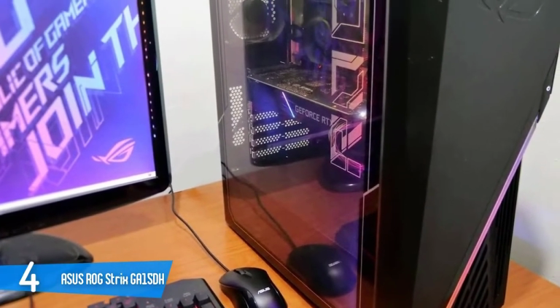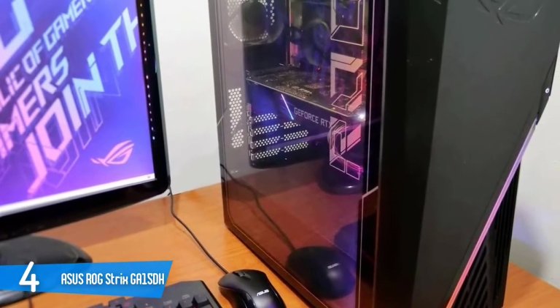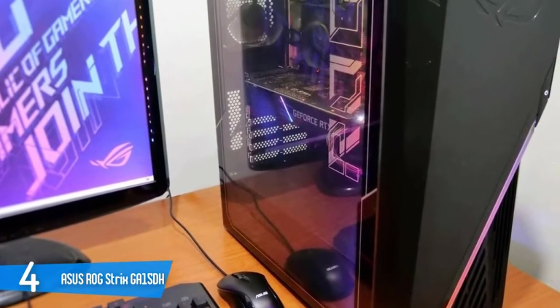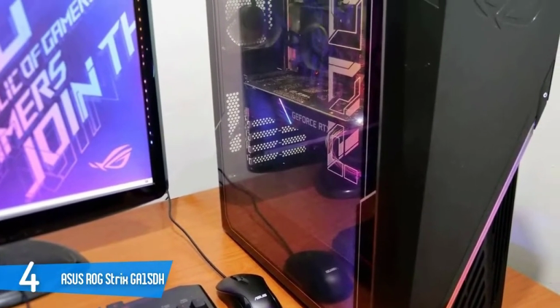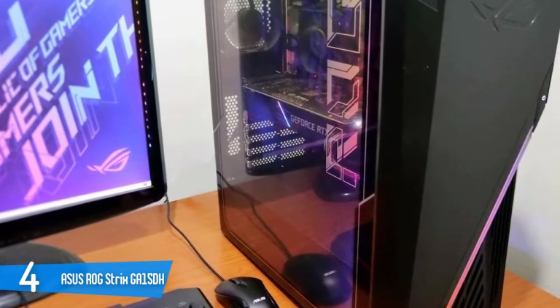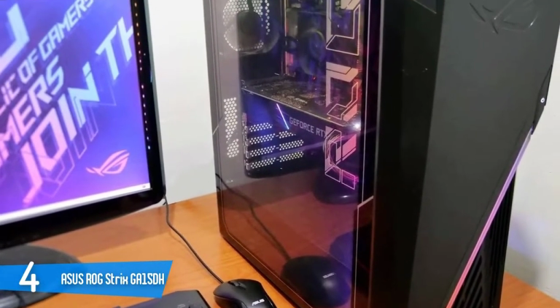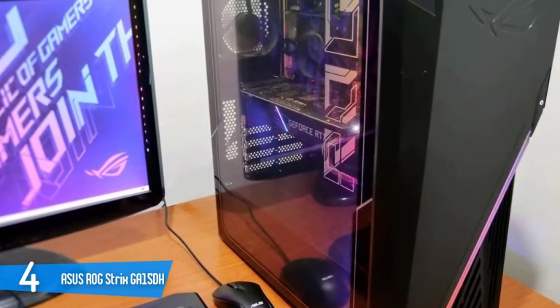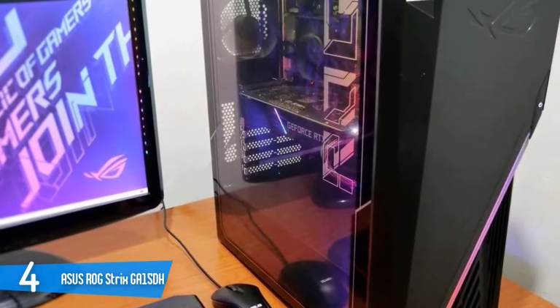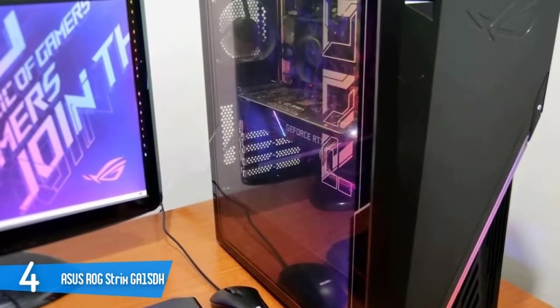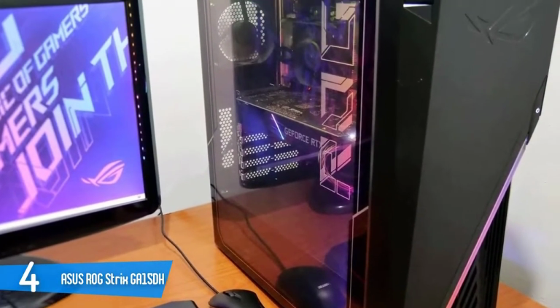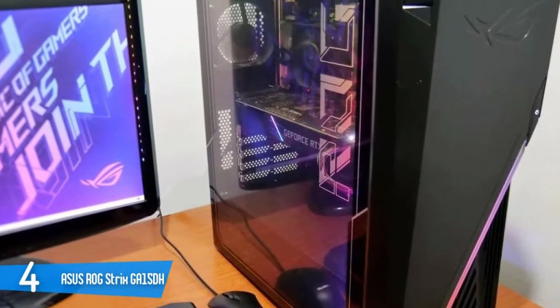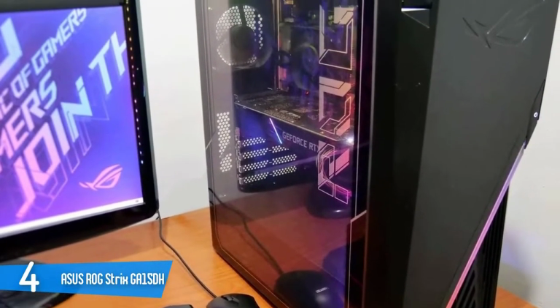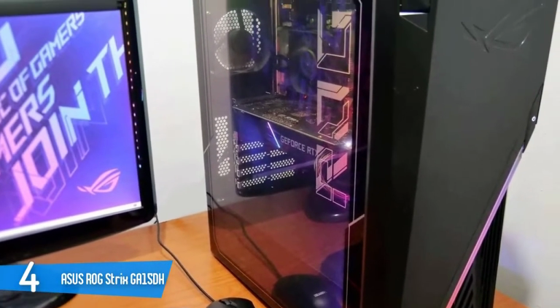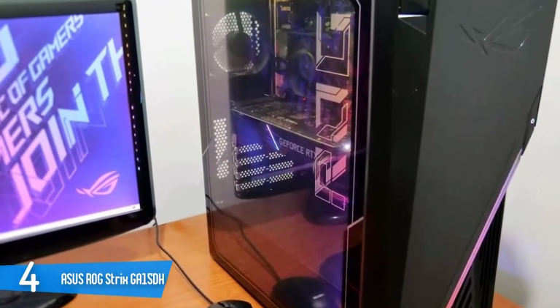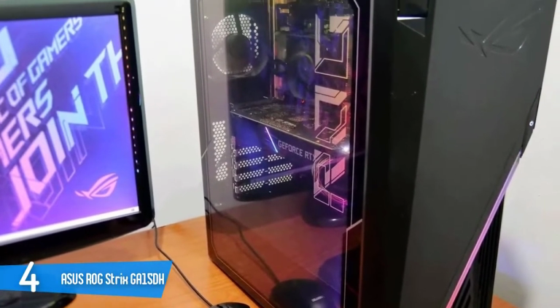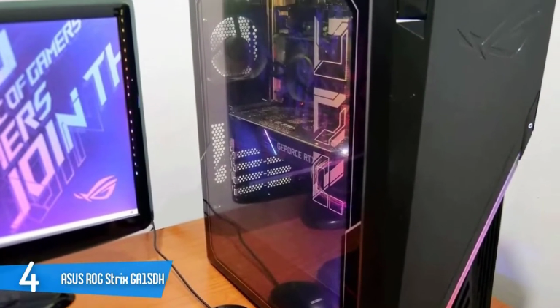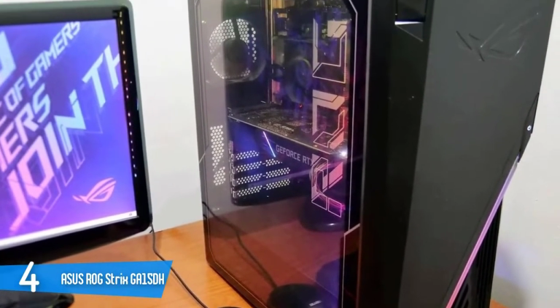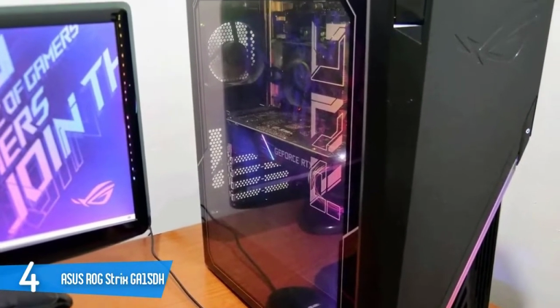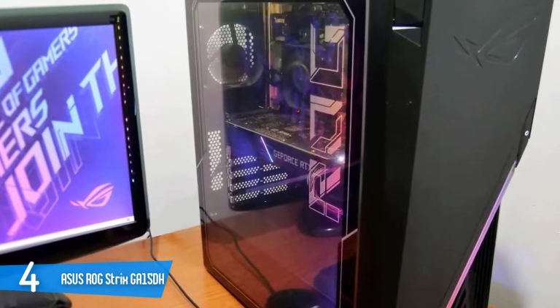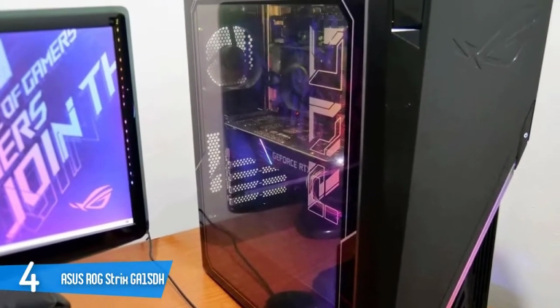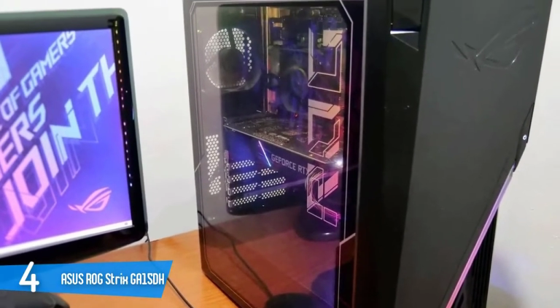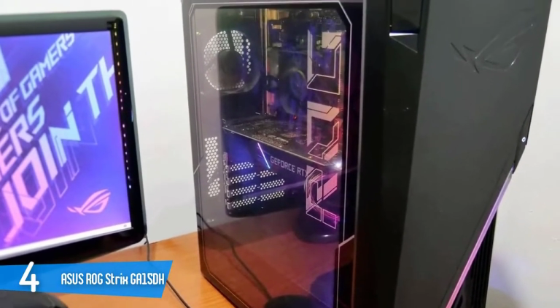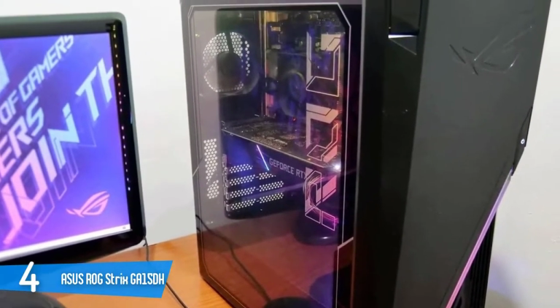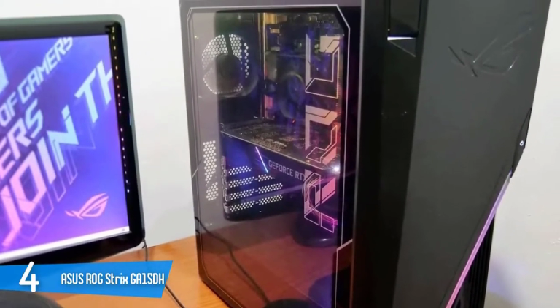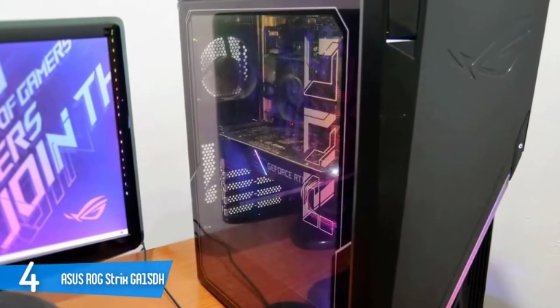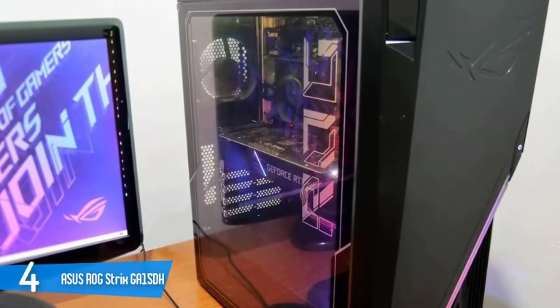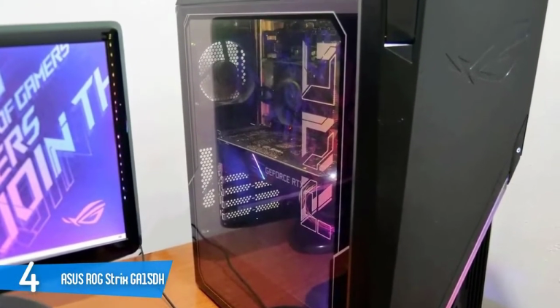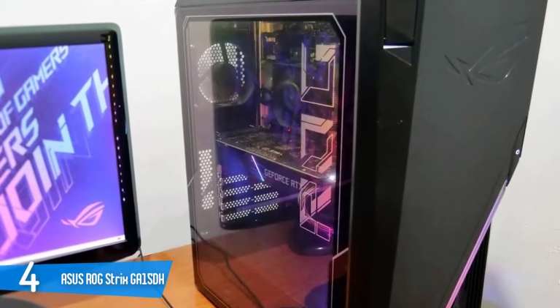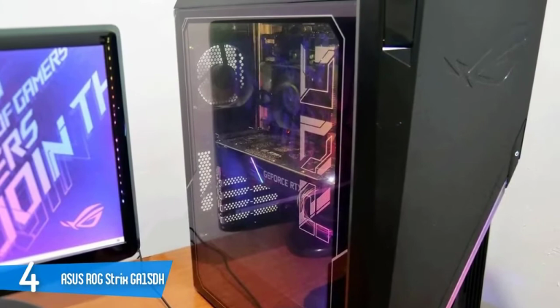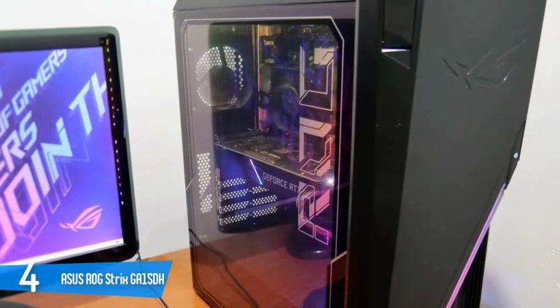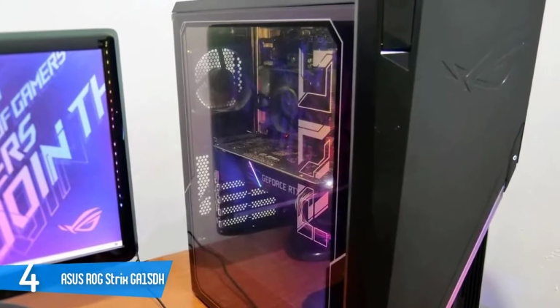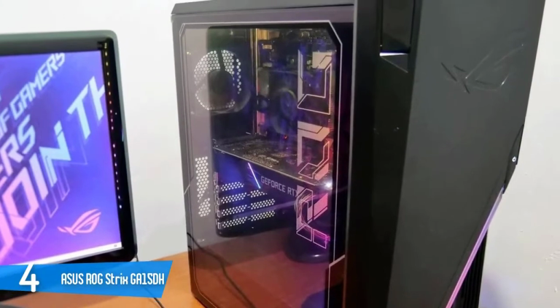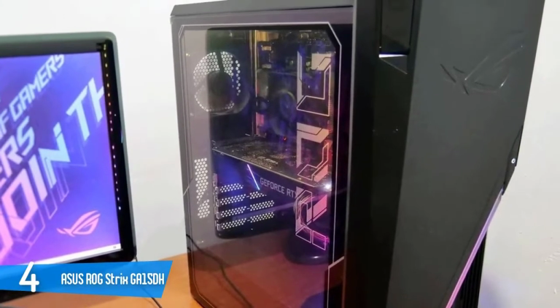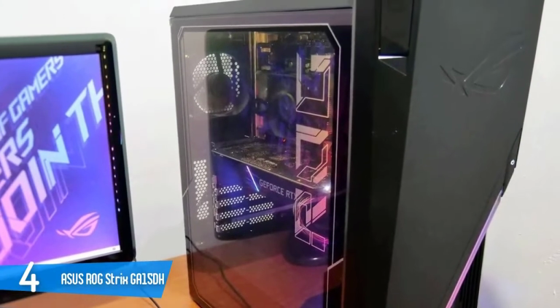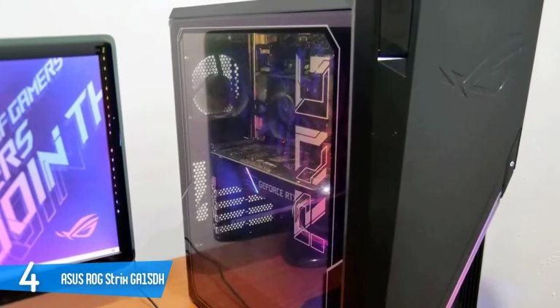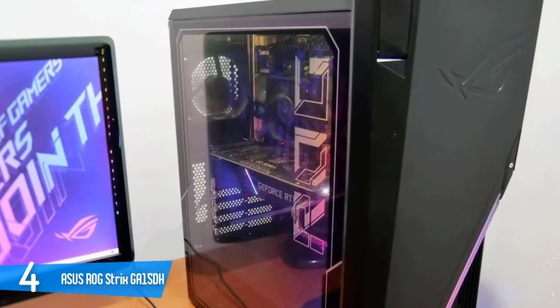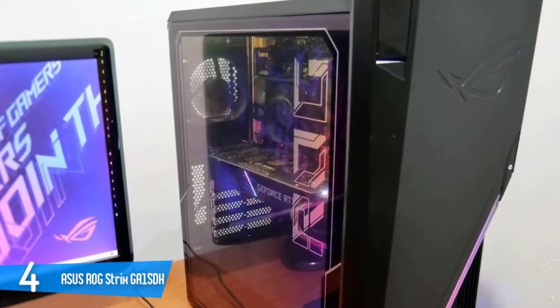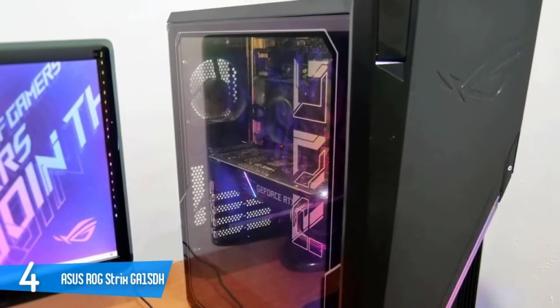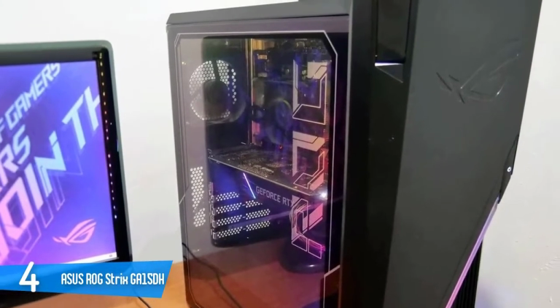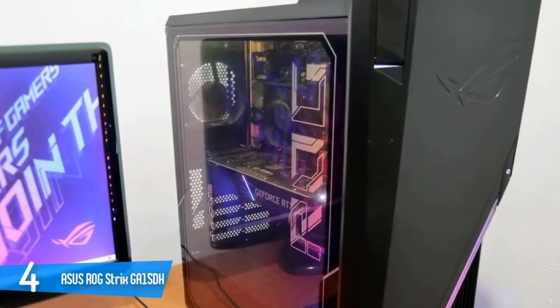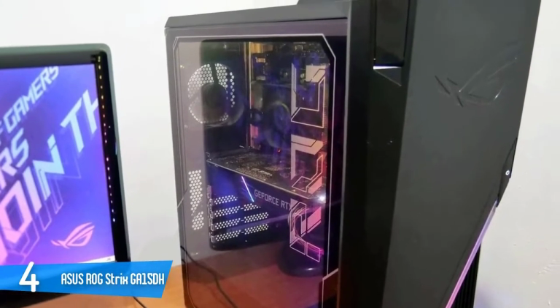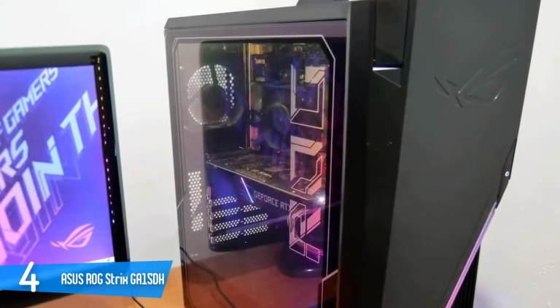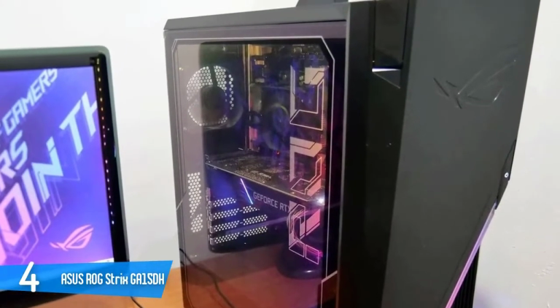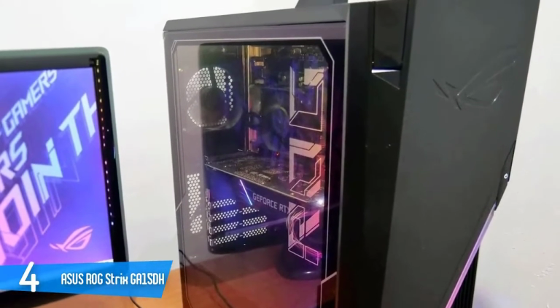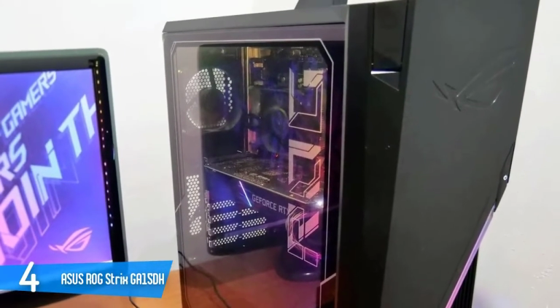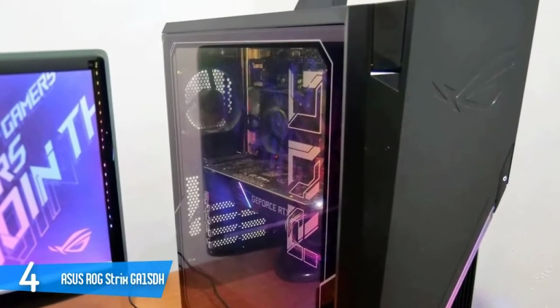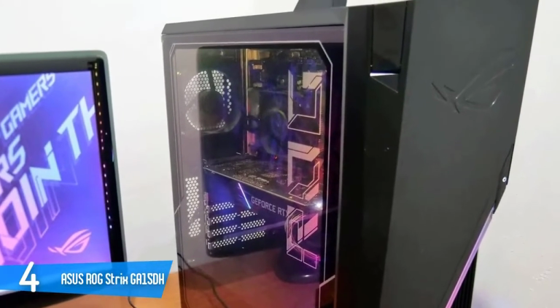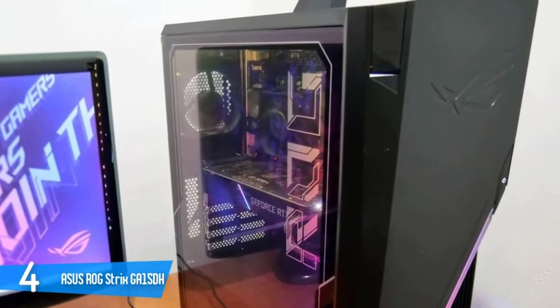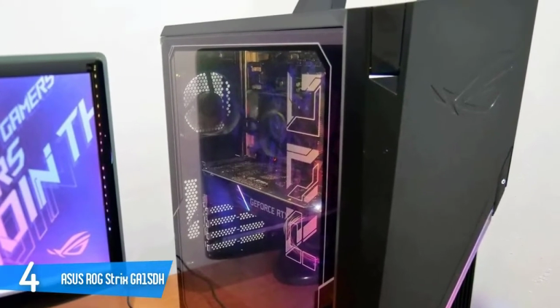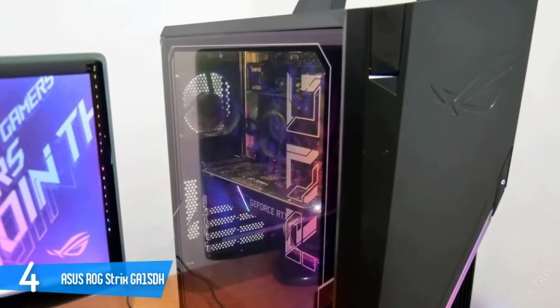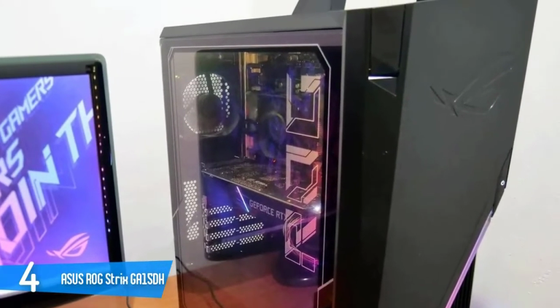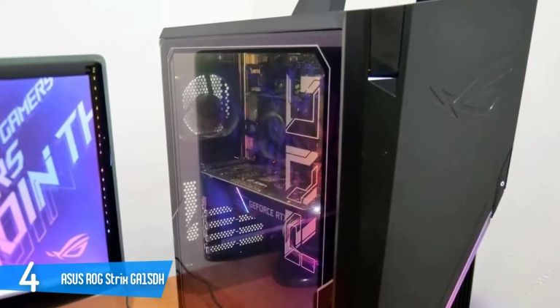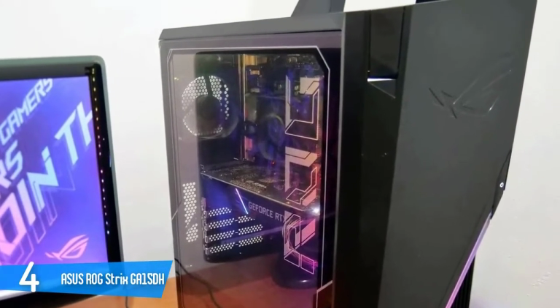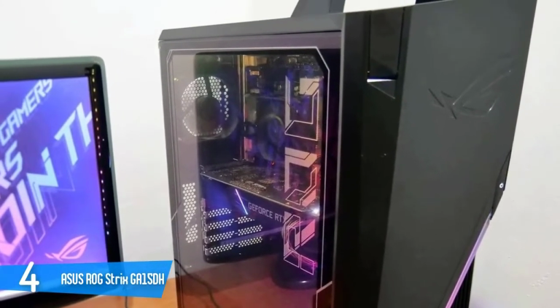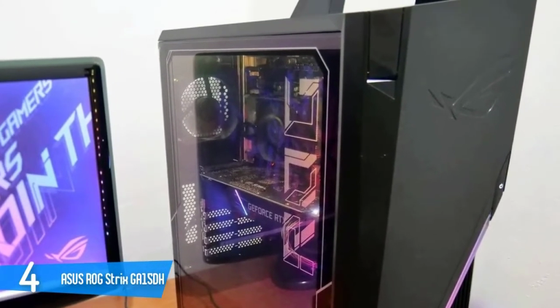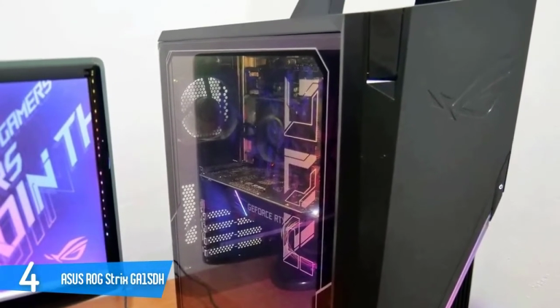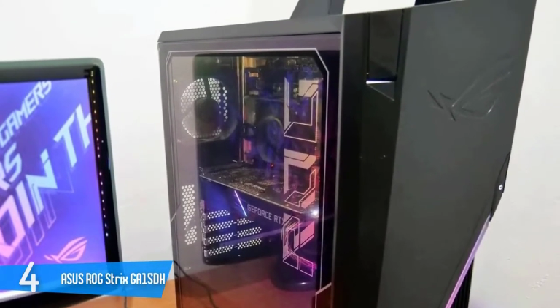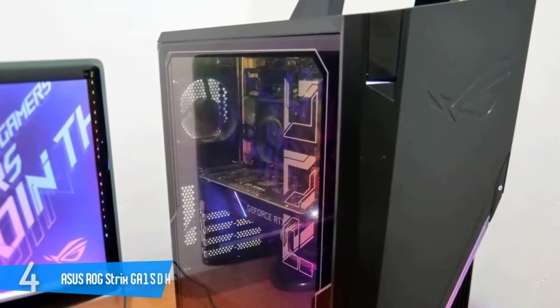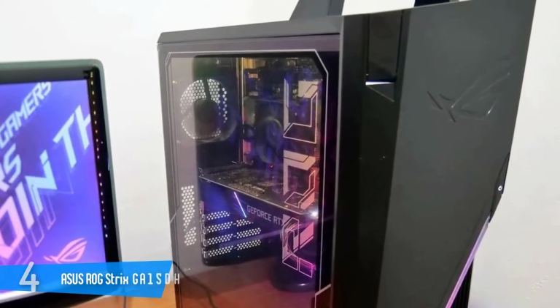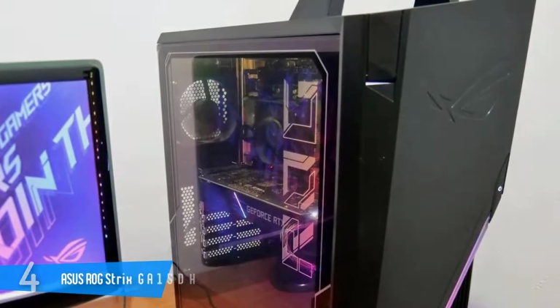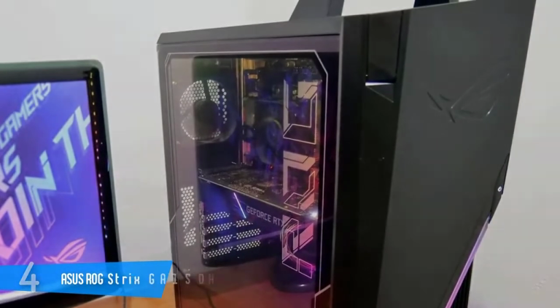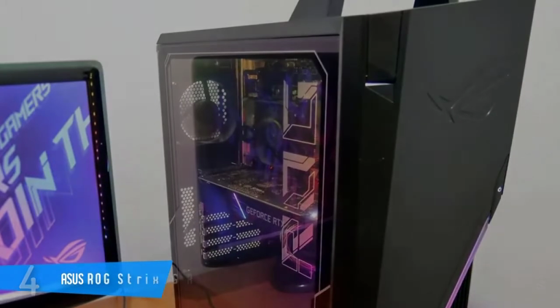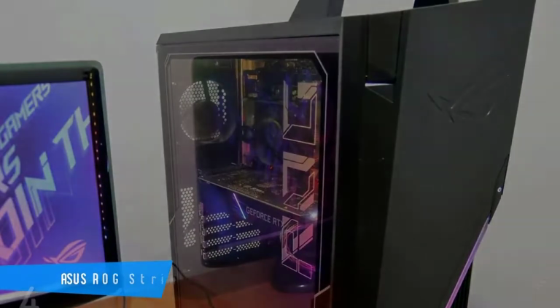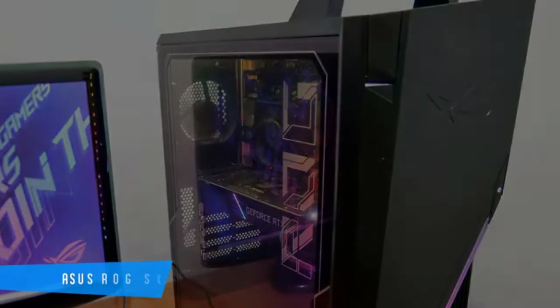The best of both worlds is to get the Asus GA15 now, enjoy it, and then upgrade your build with a new GPU down the line.